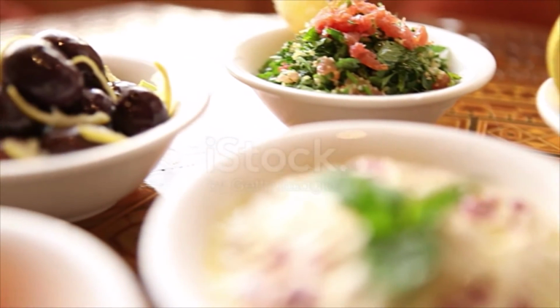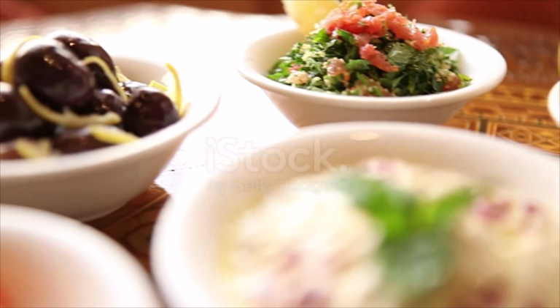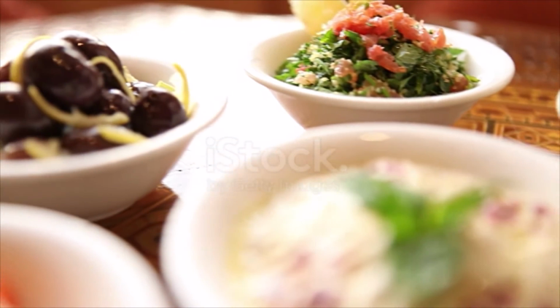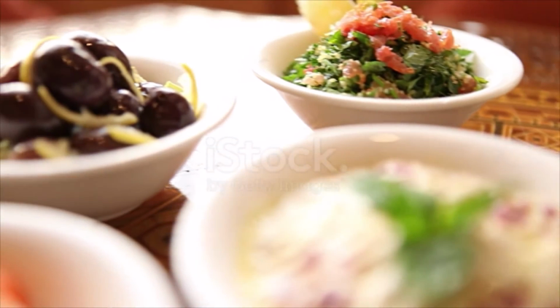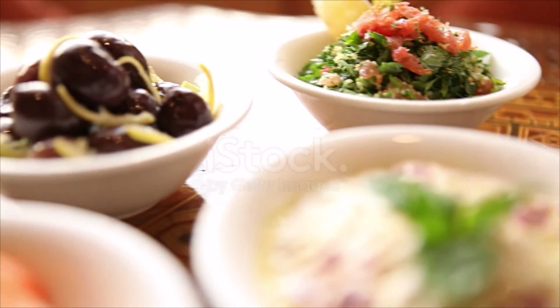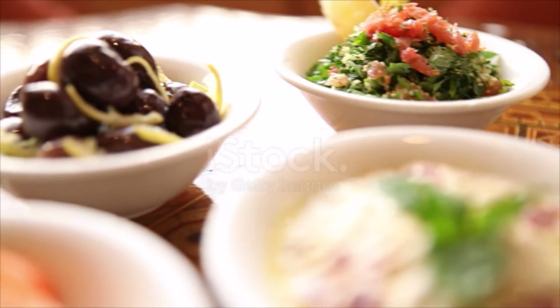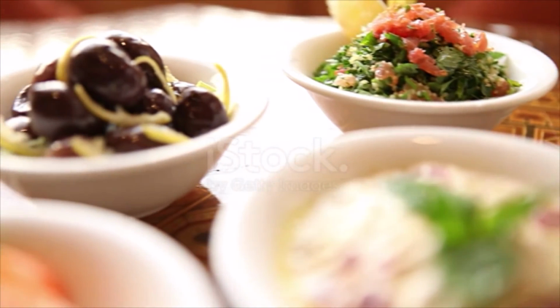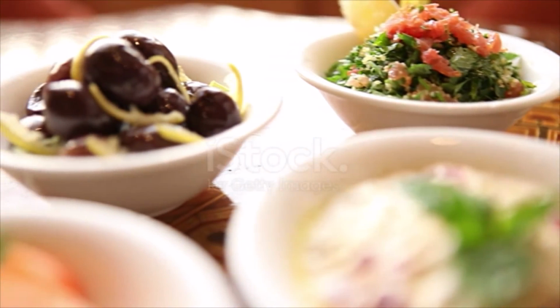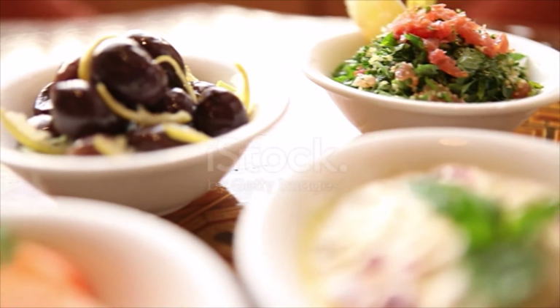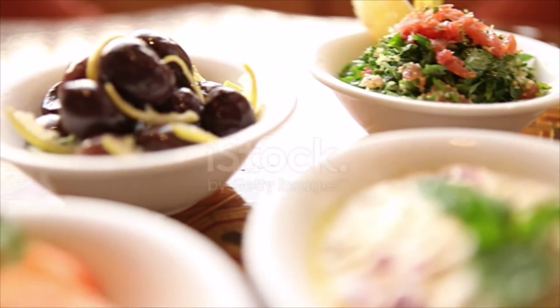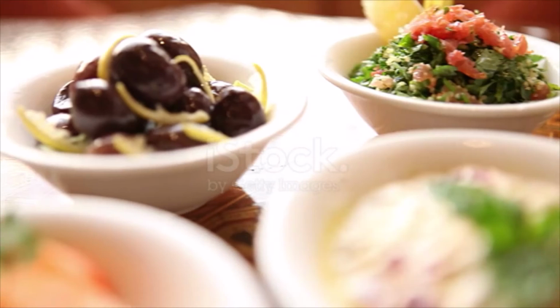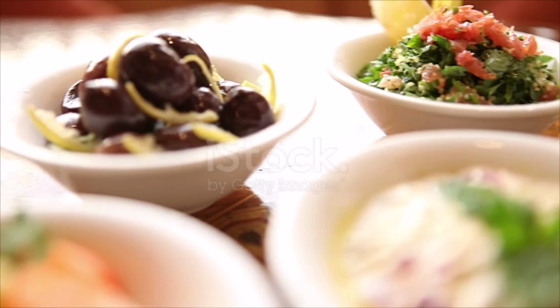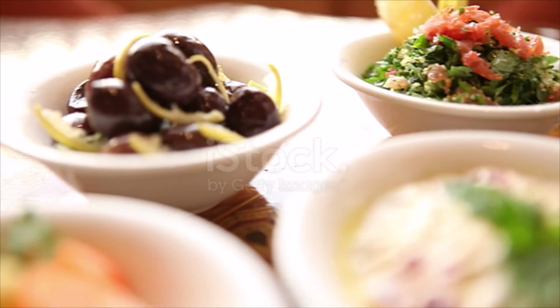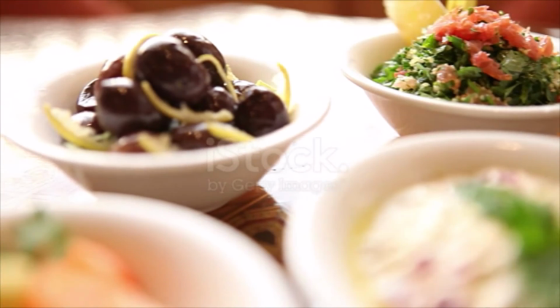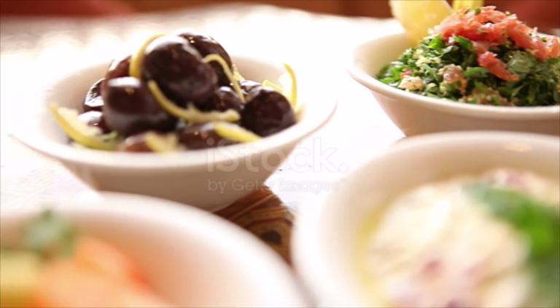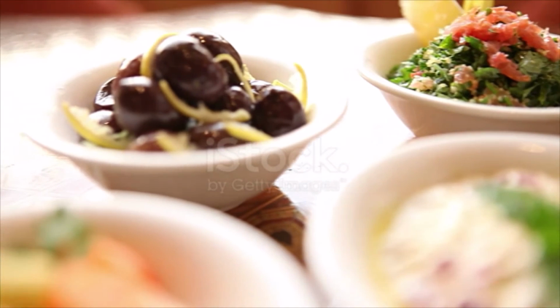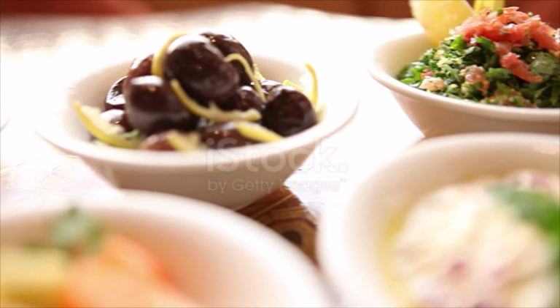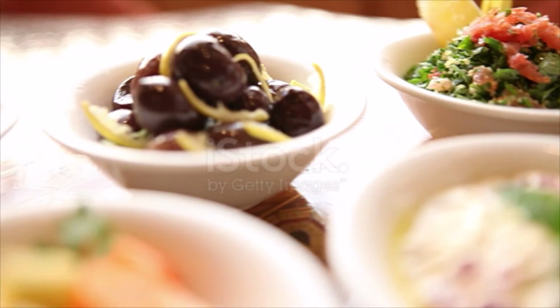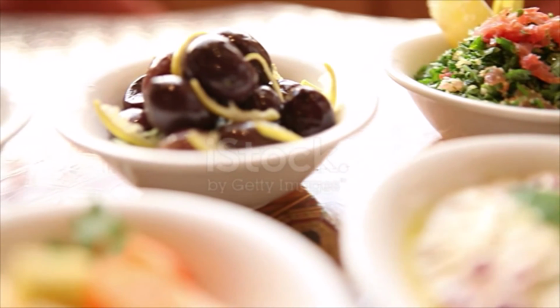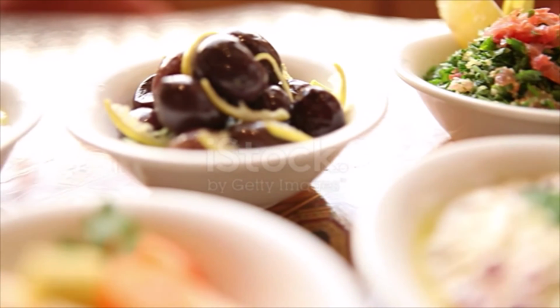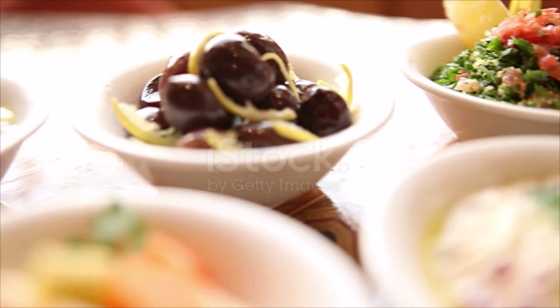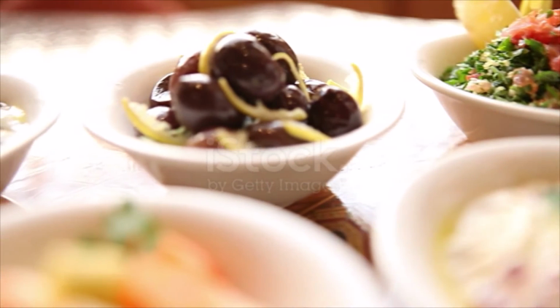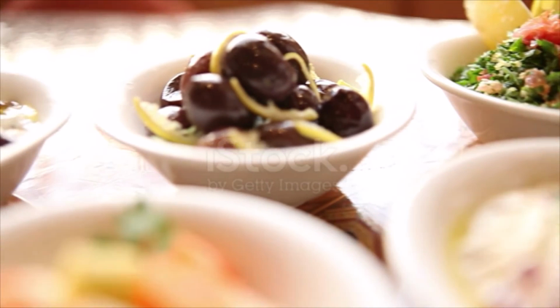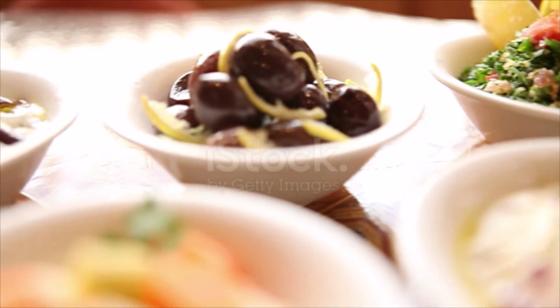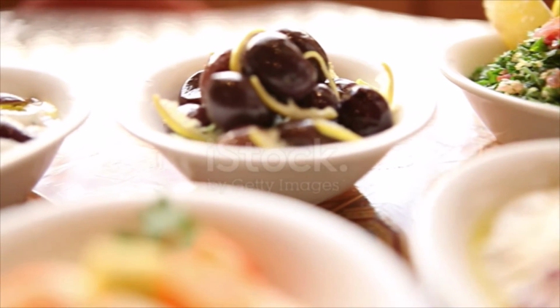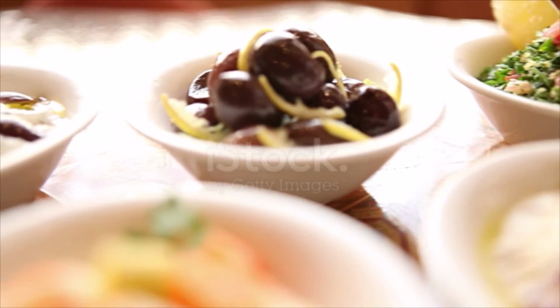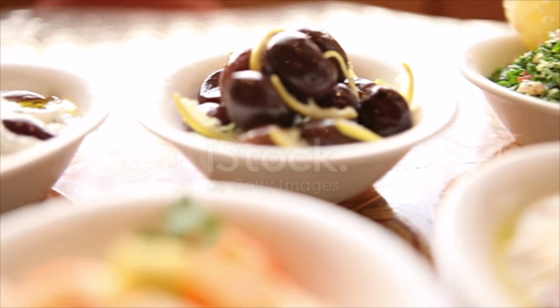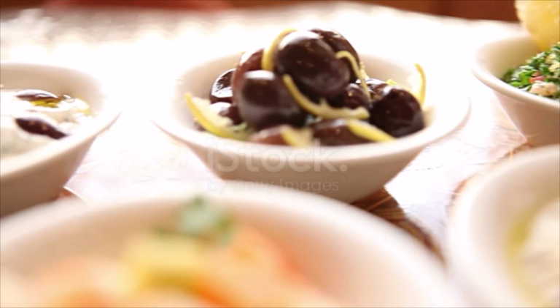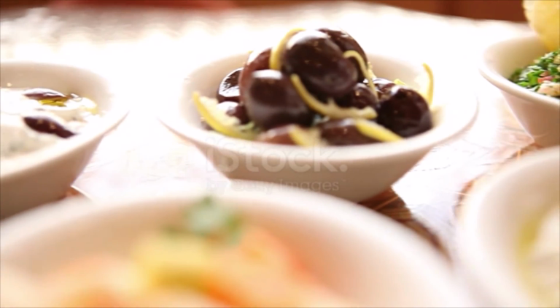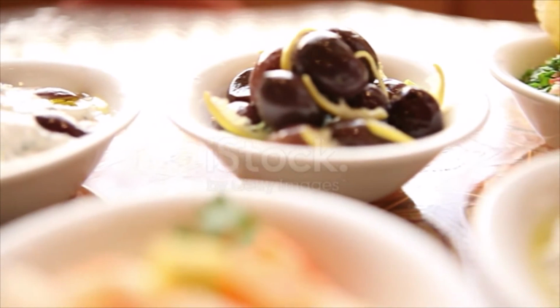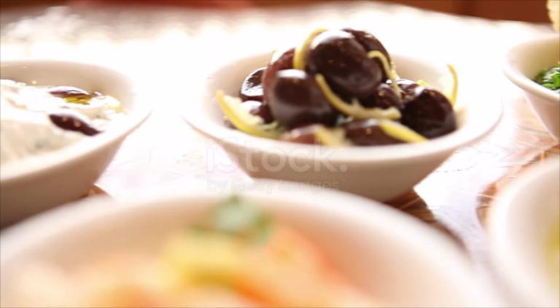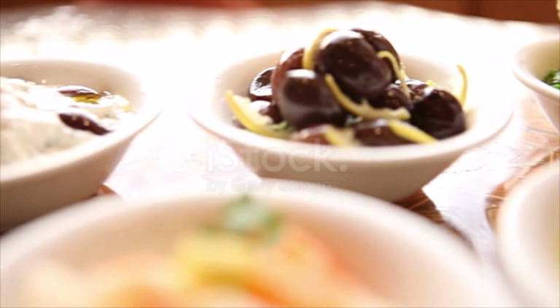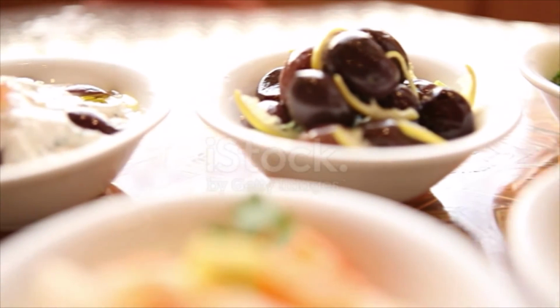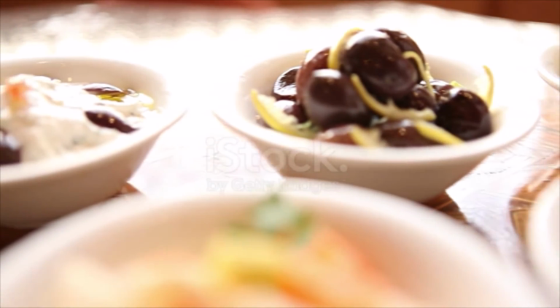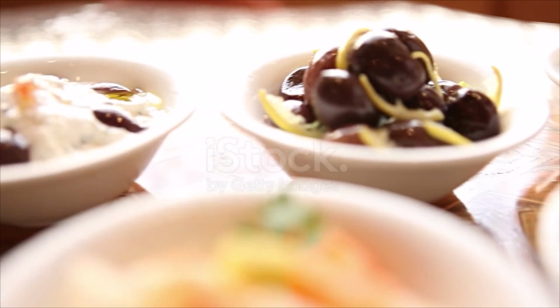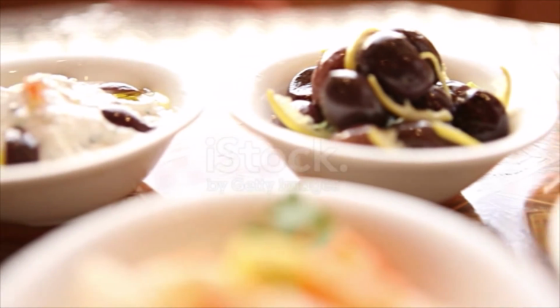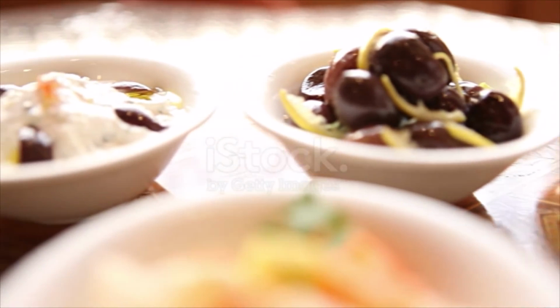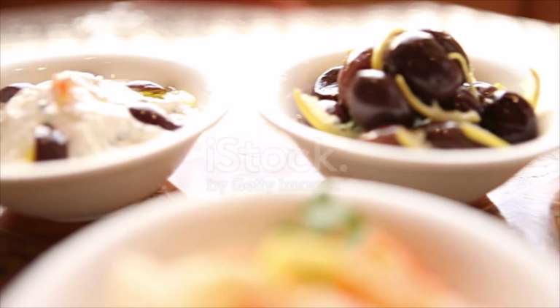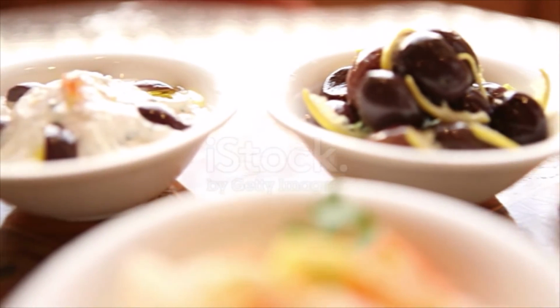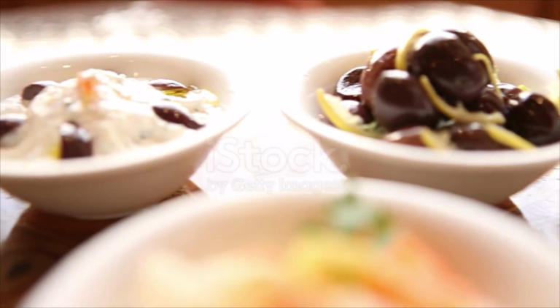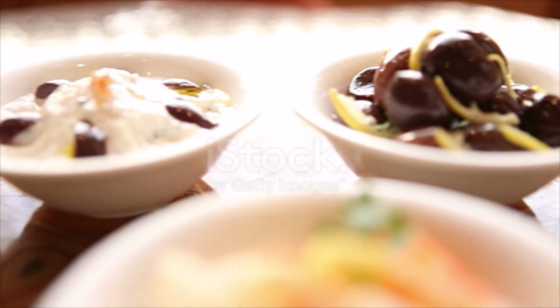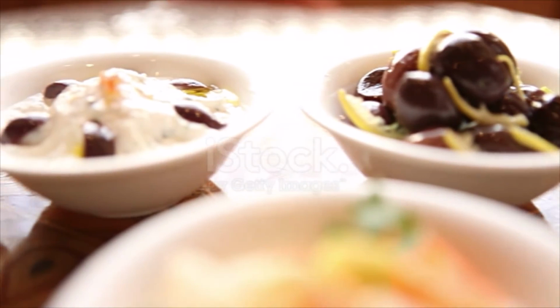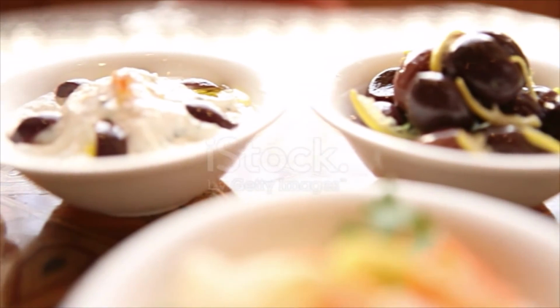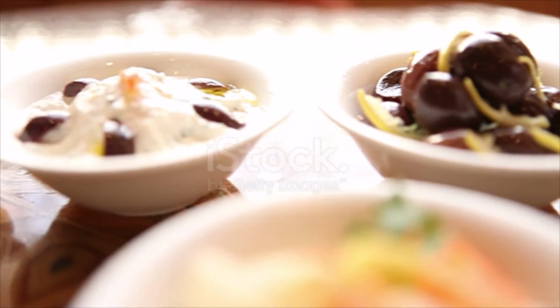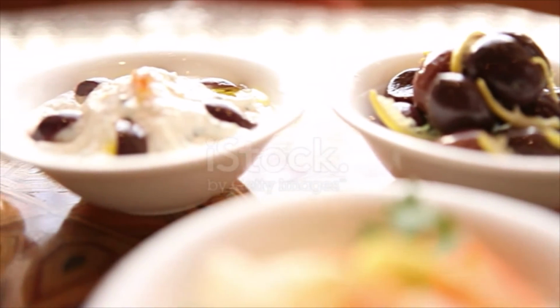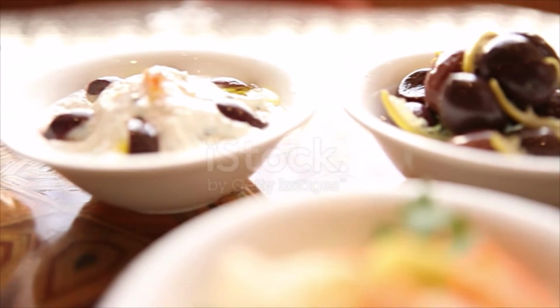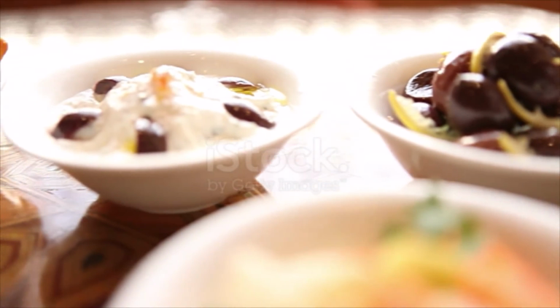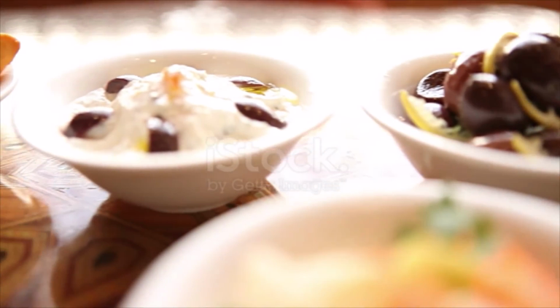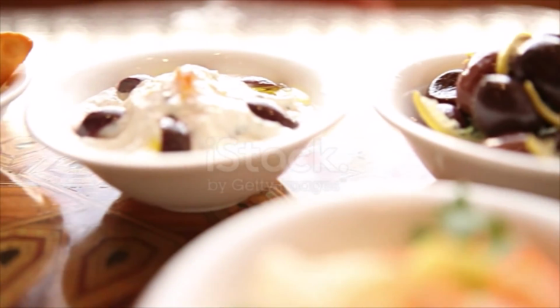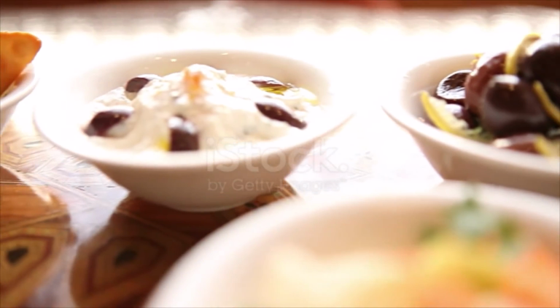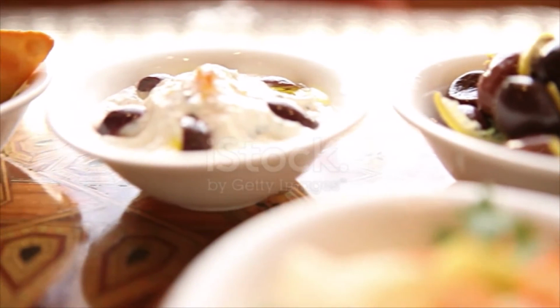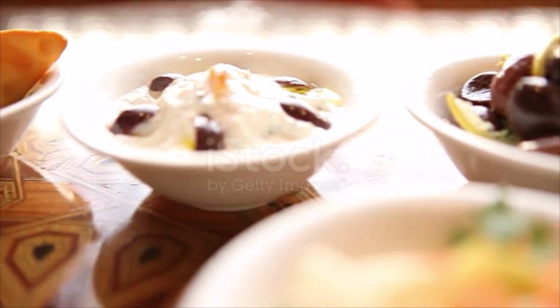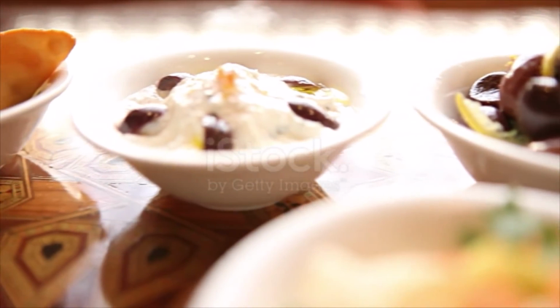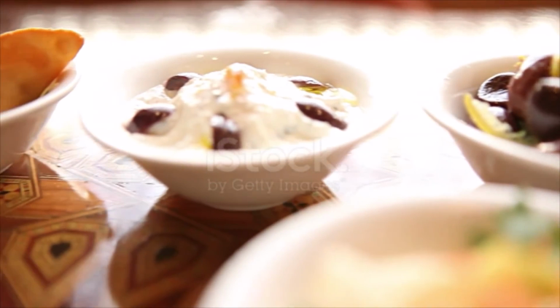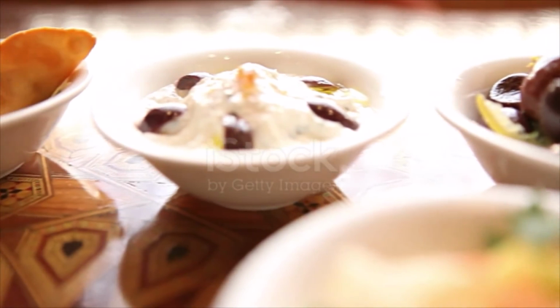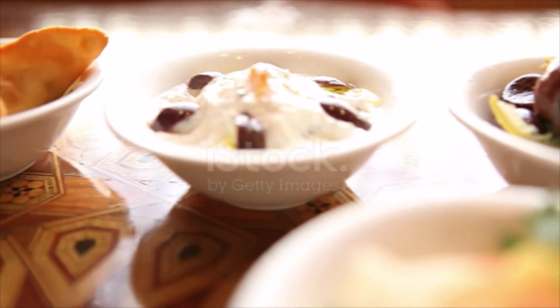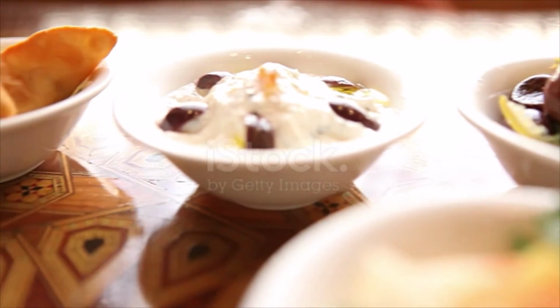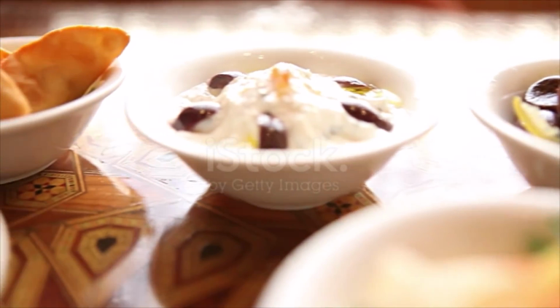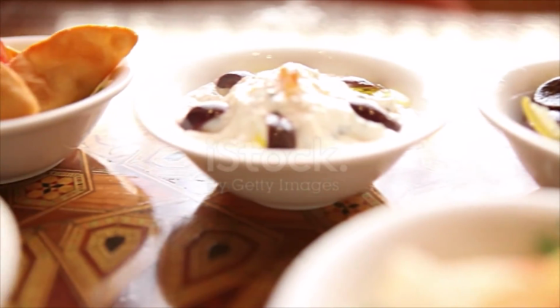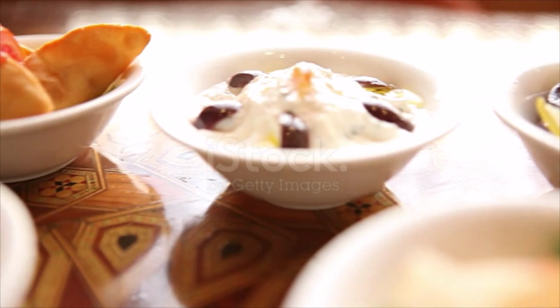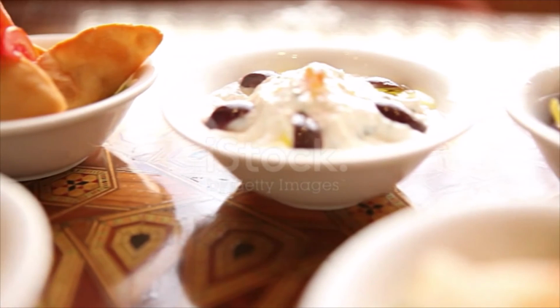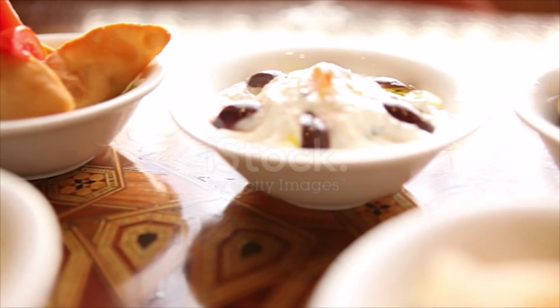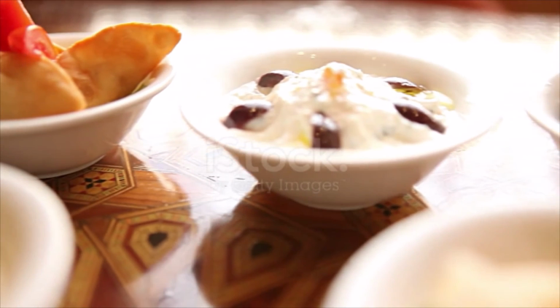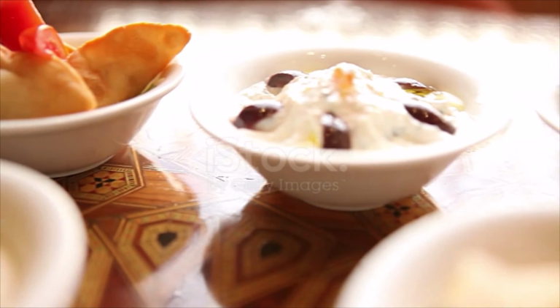Arrange the cucumber, tomatoes, carrots, grapes, and feta on the platter. Fill in with the warm pita just before serving.